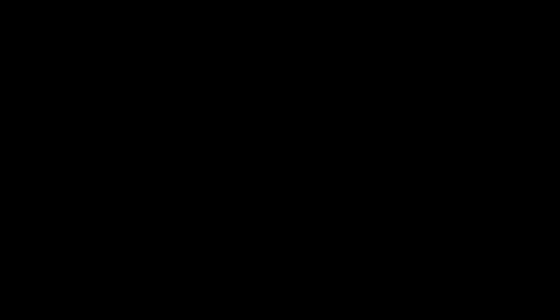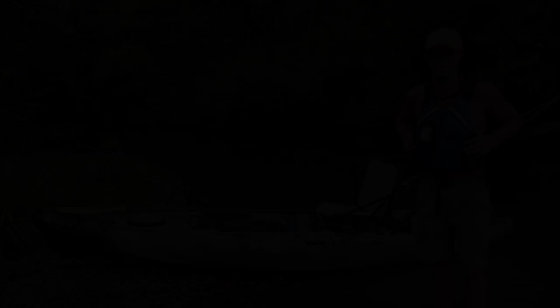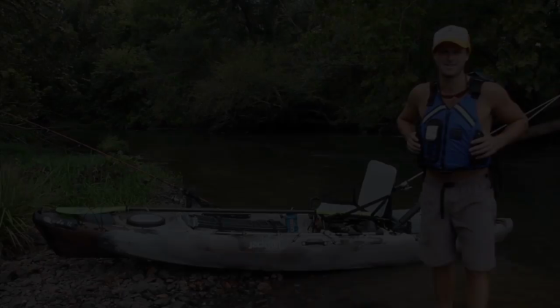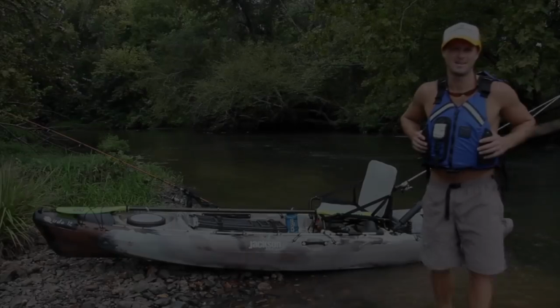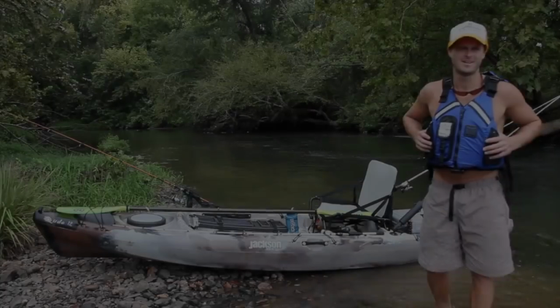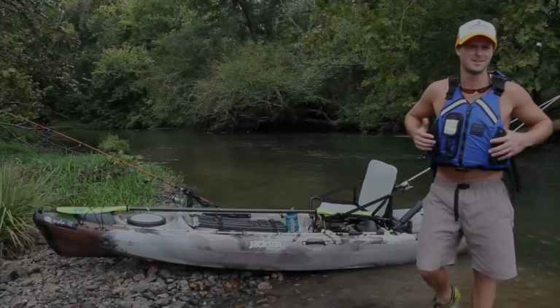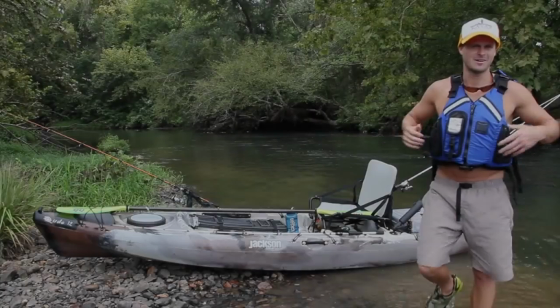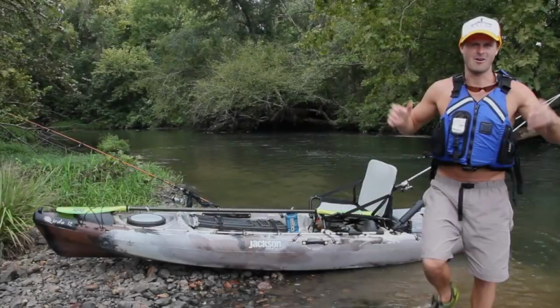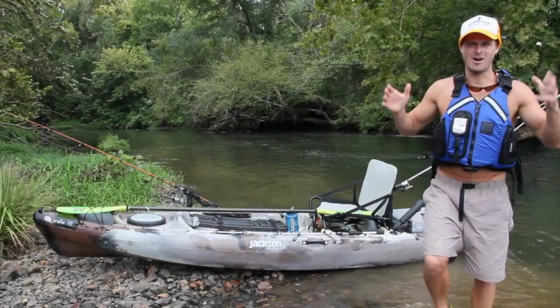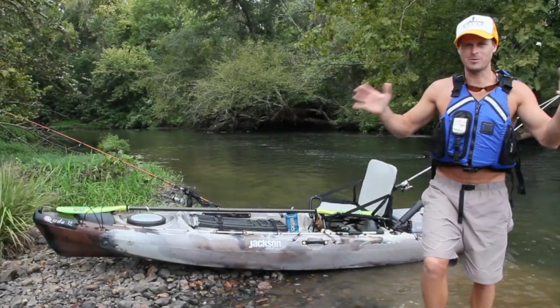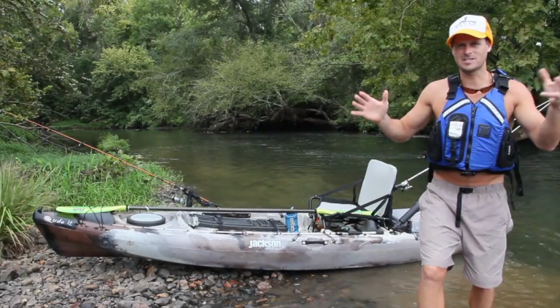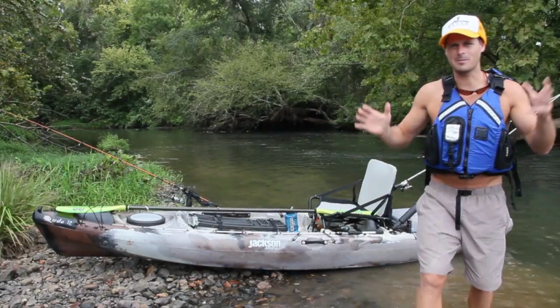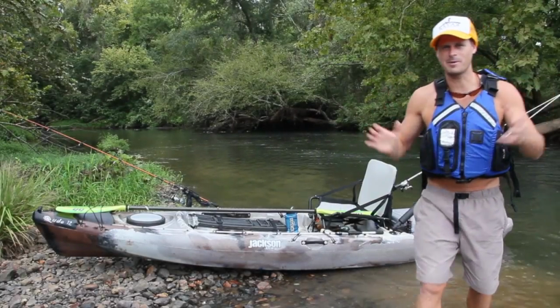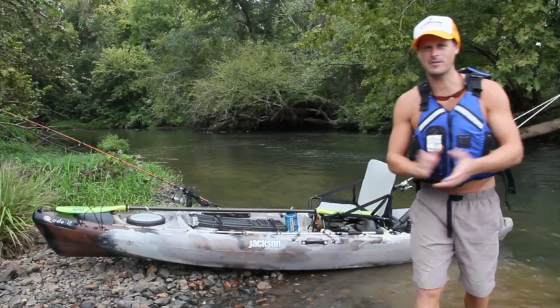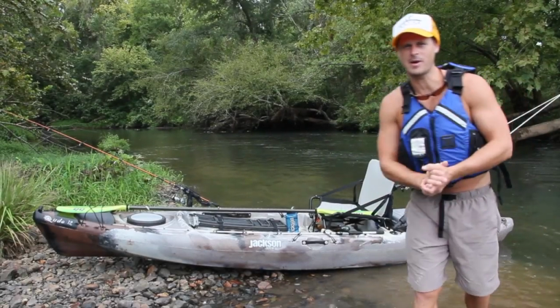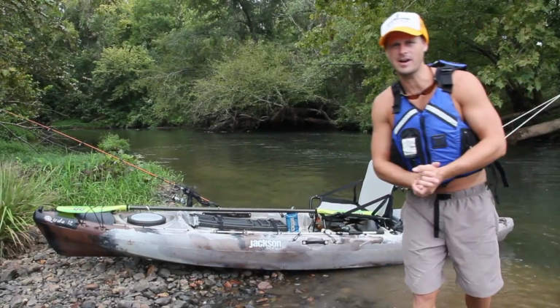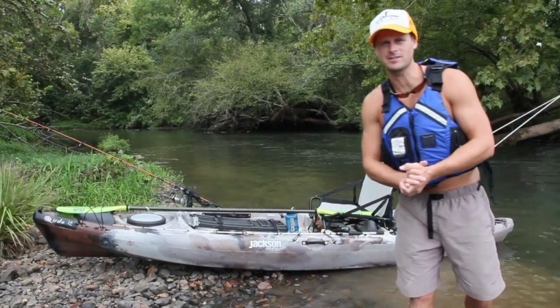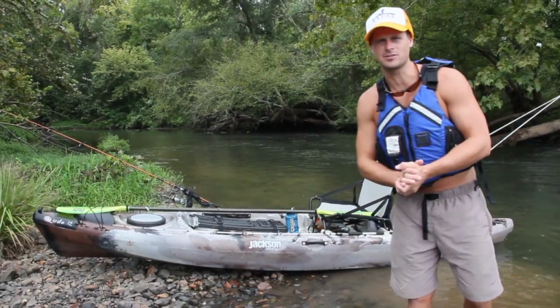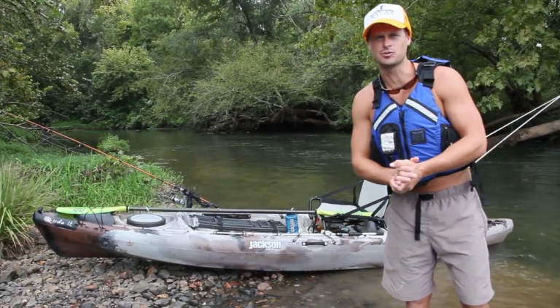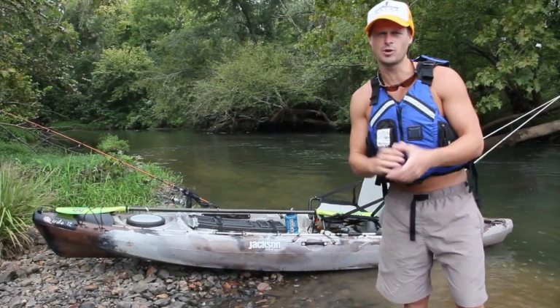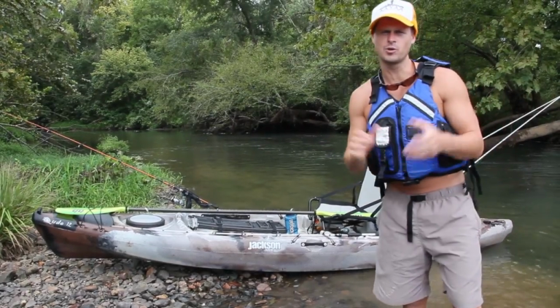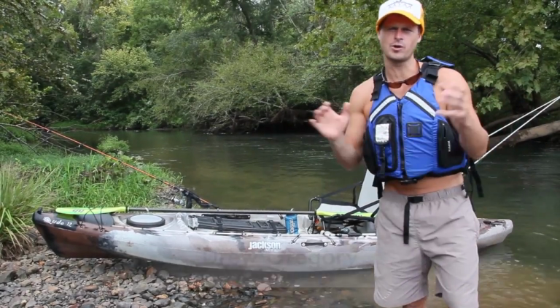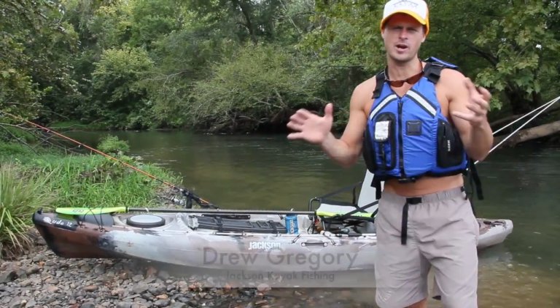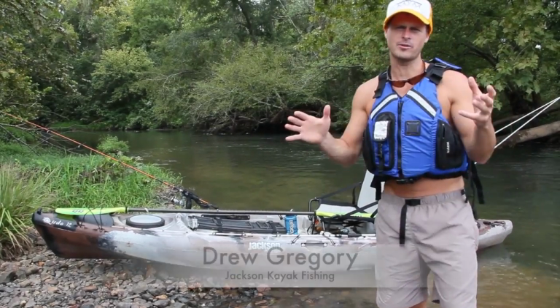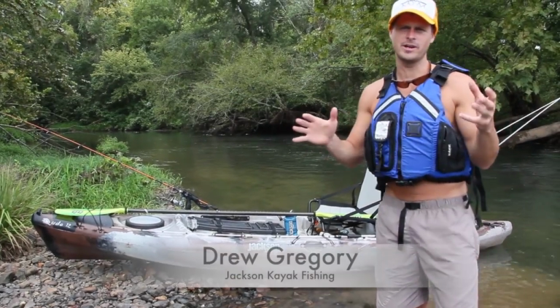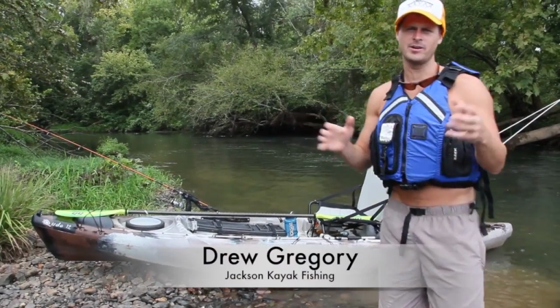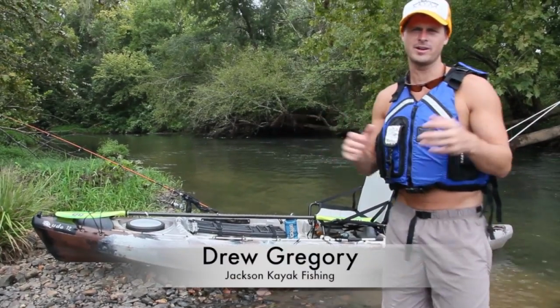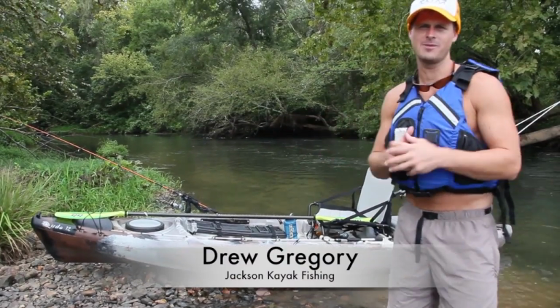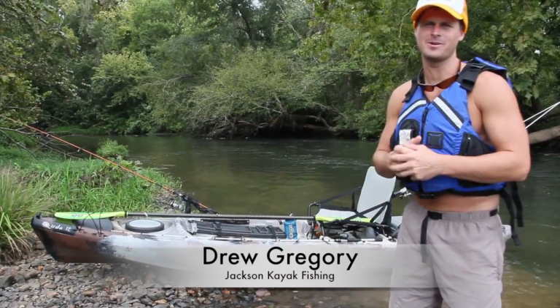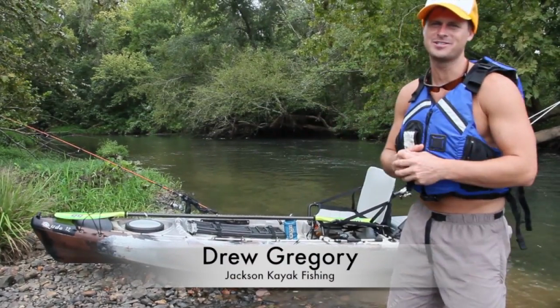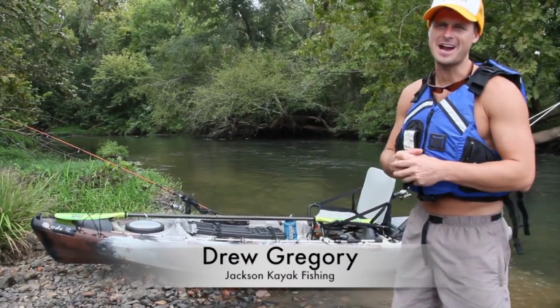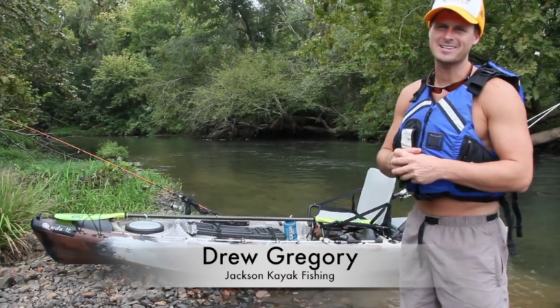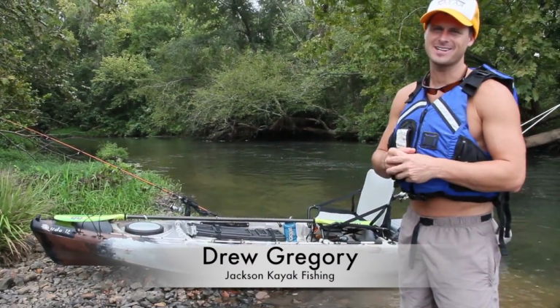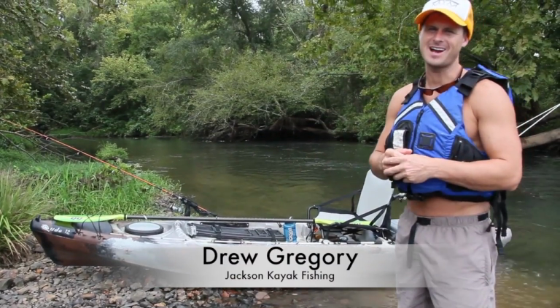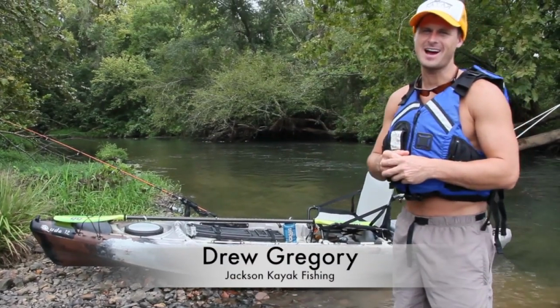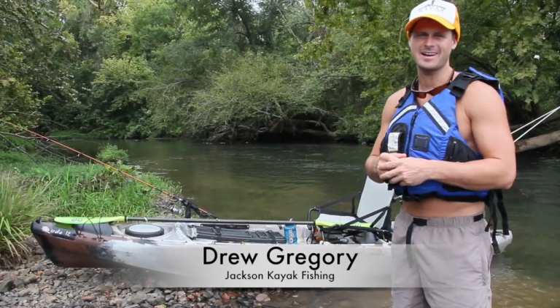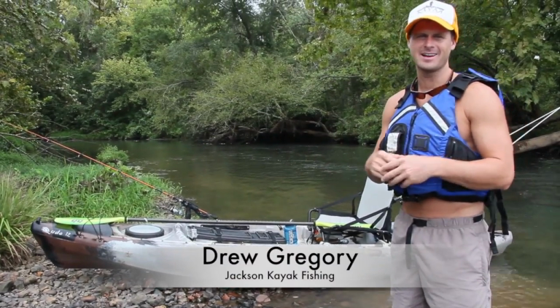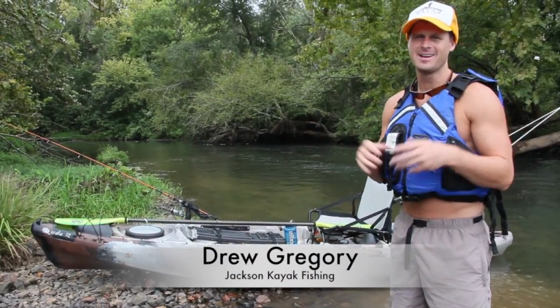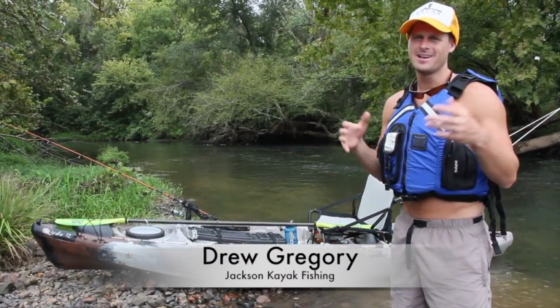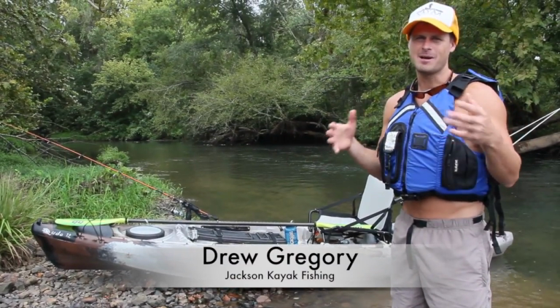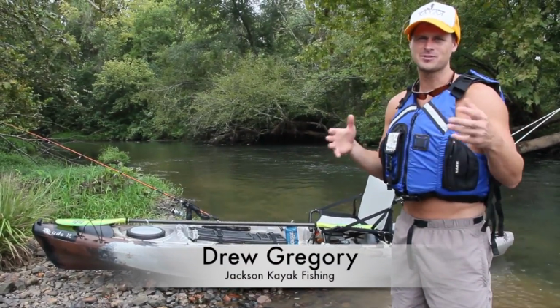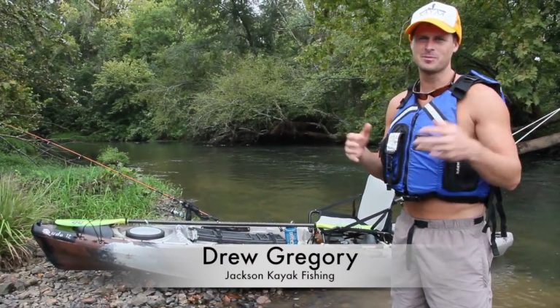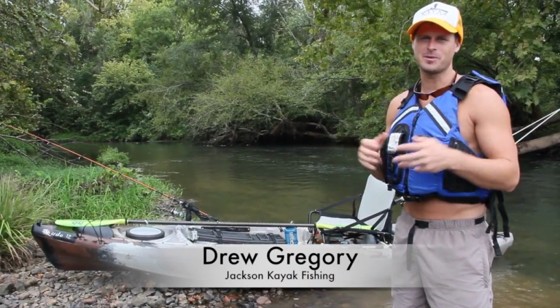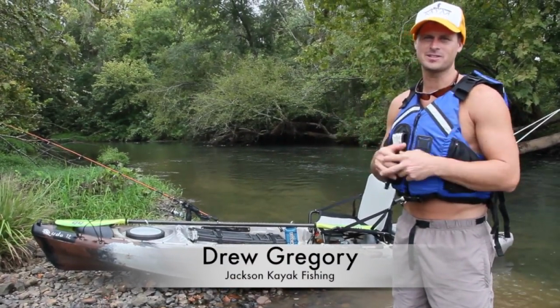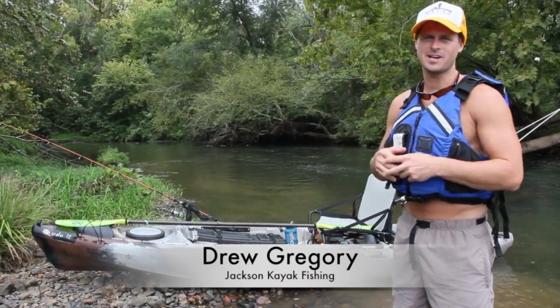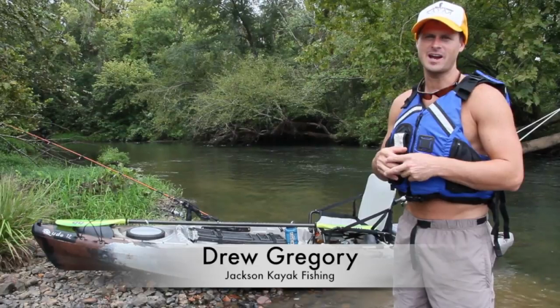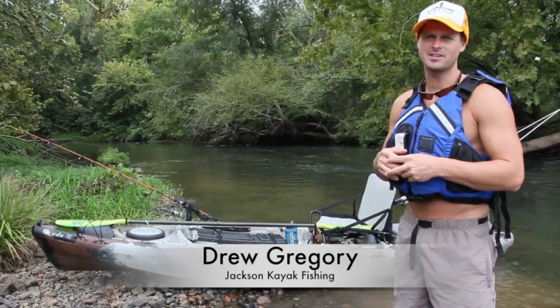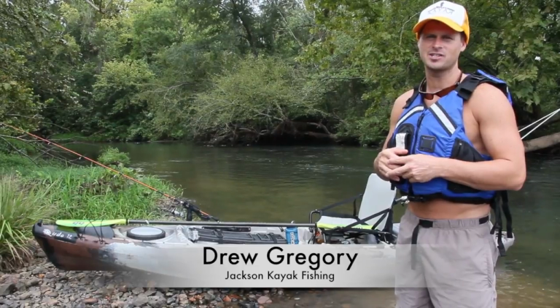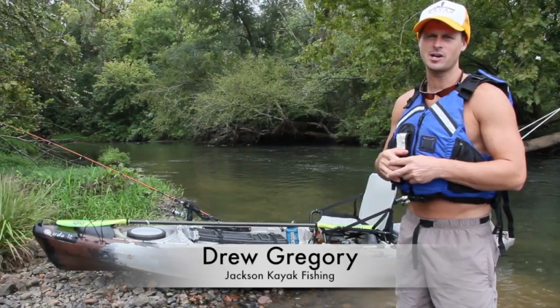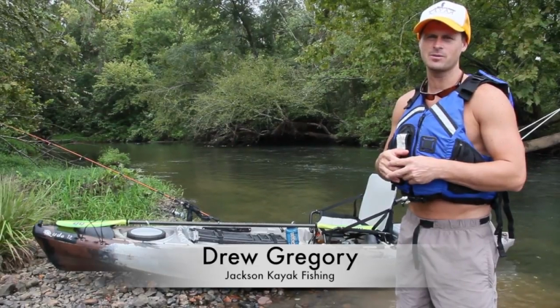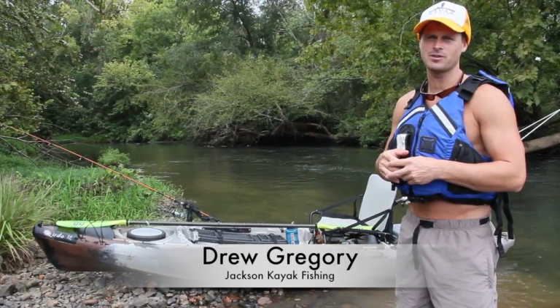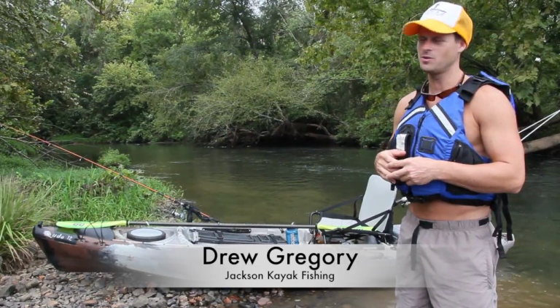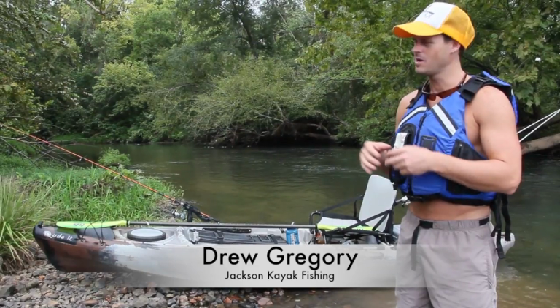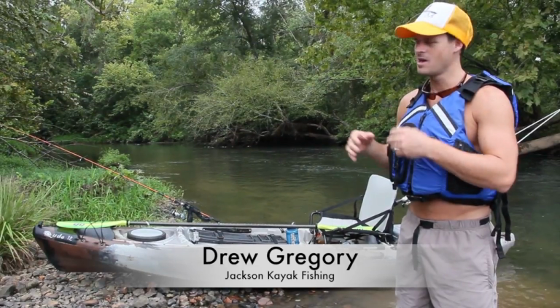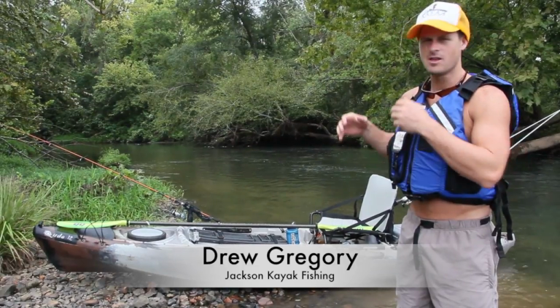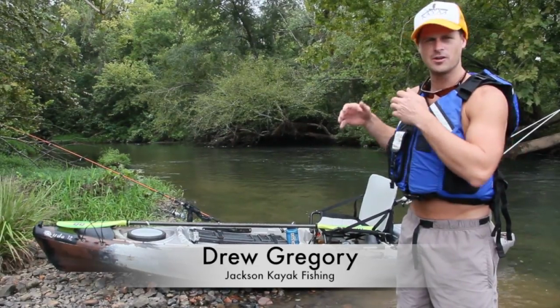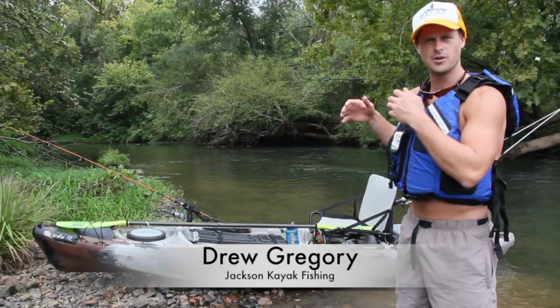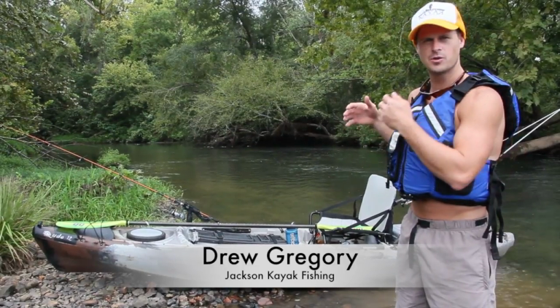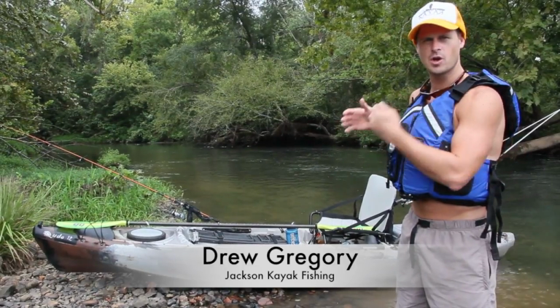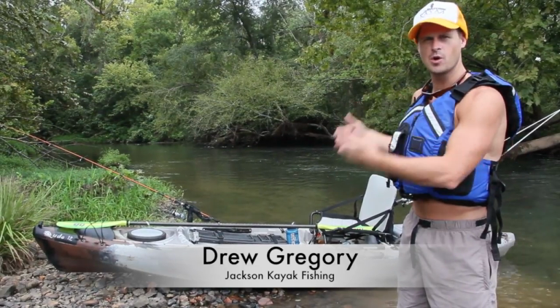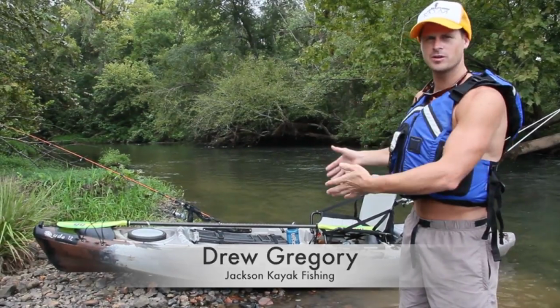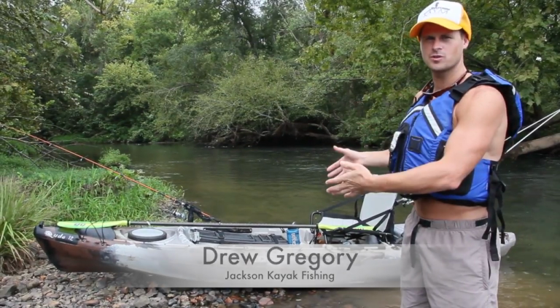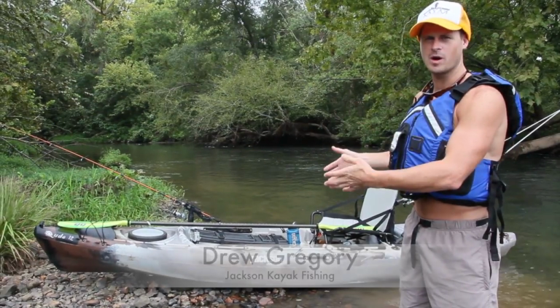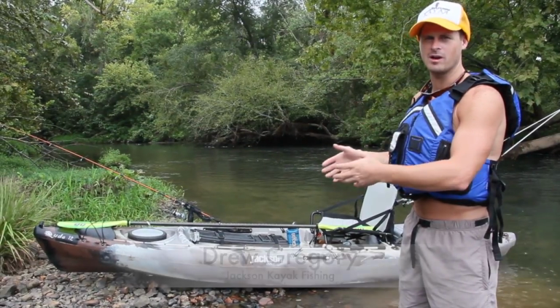All right, what's up everybody? It's Drew Gregory here again with Jackson Kayak. I'm super excited to share with you the new Cuda 12.